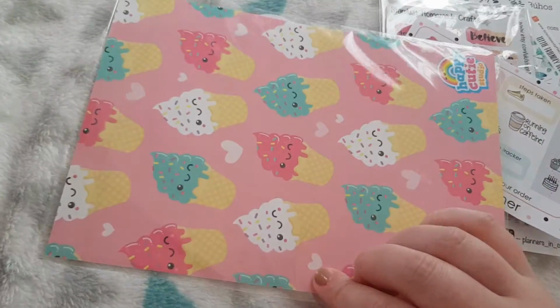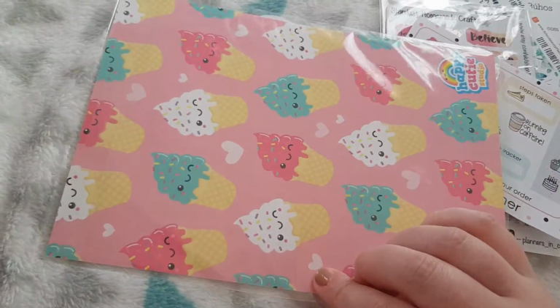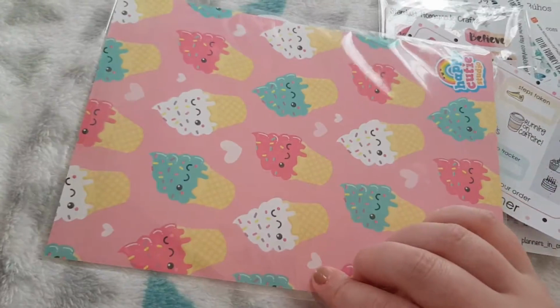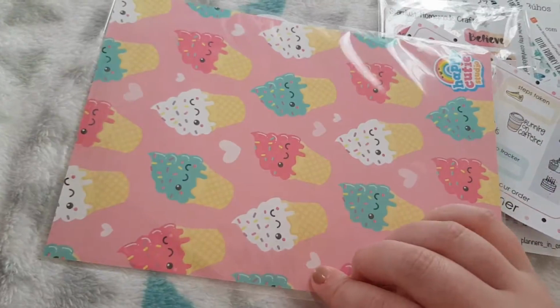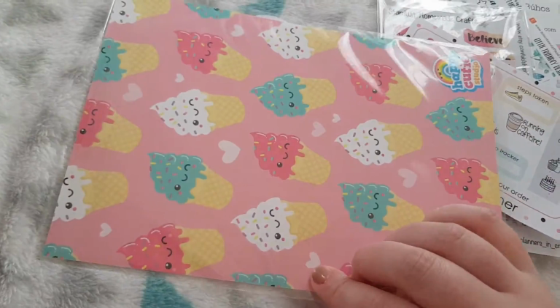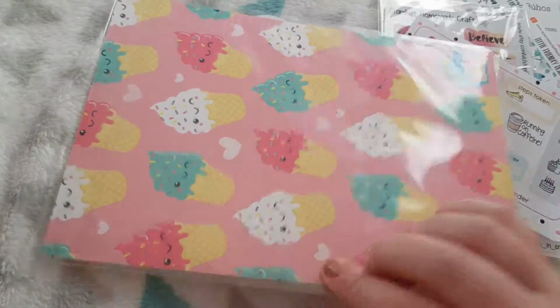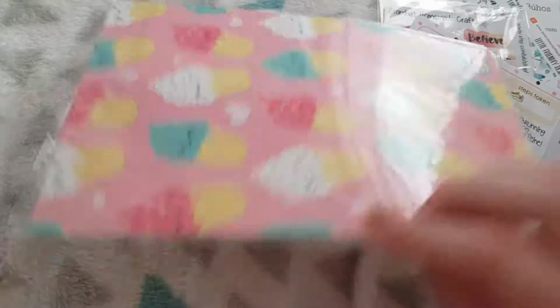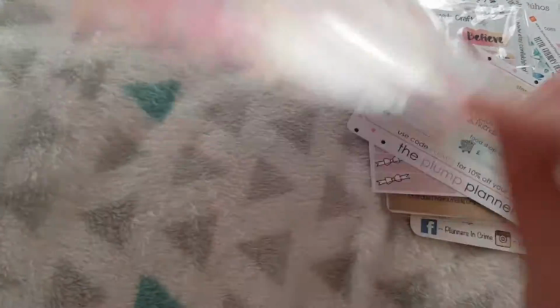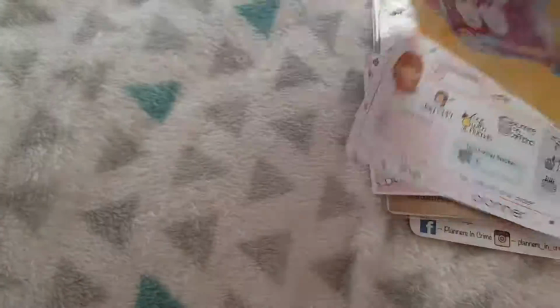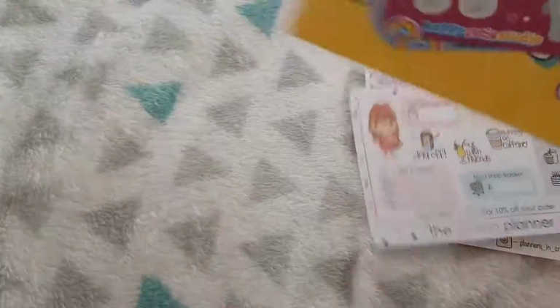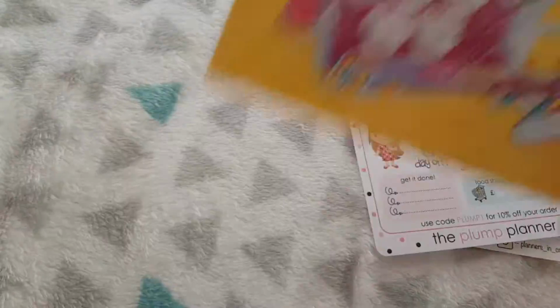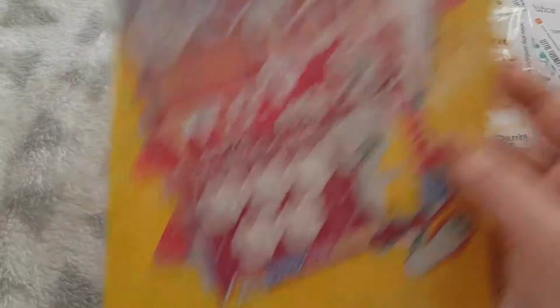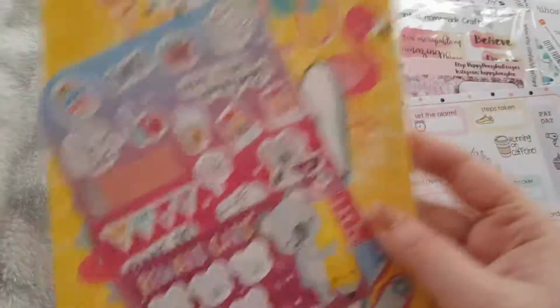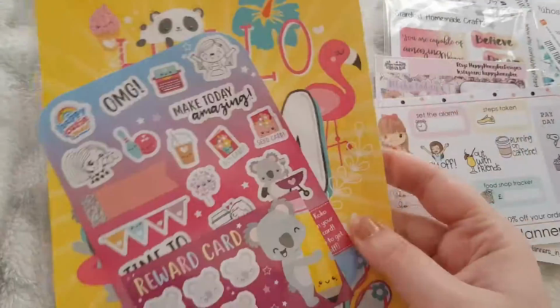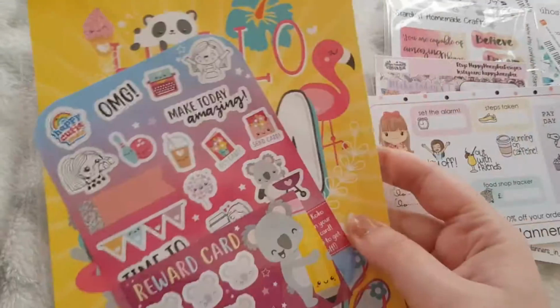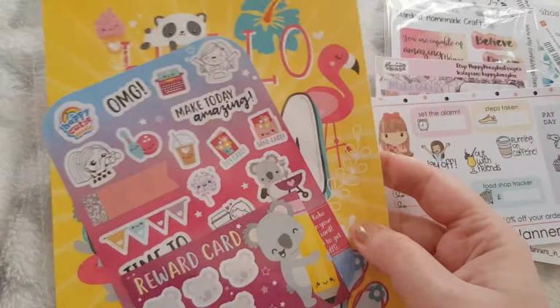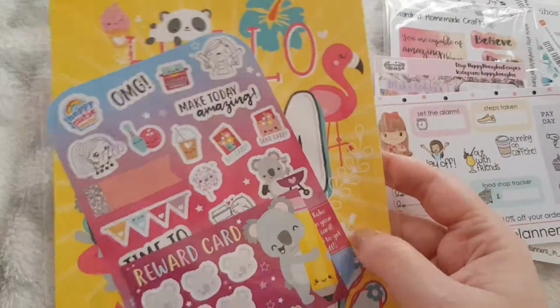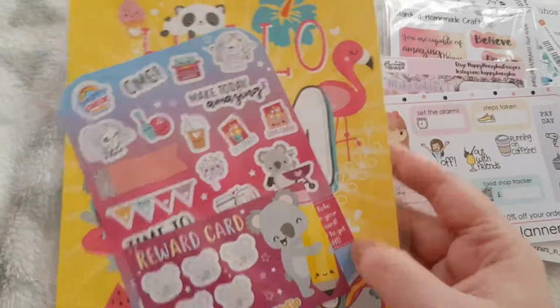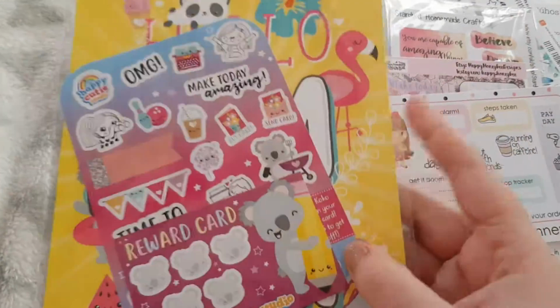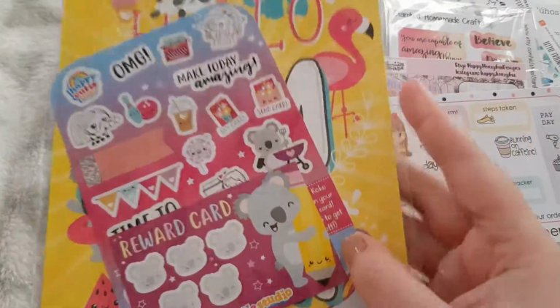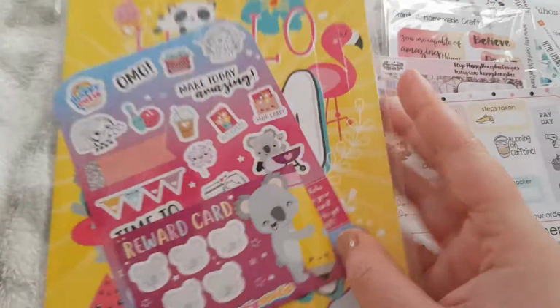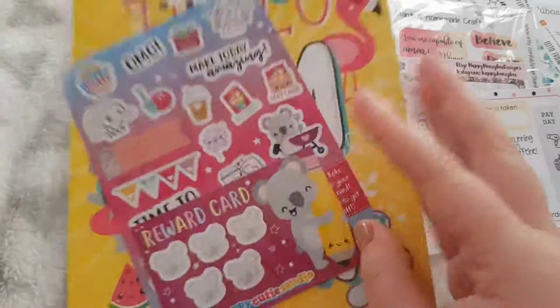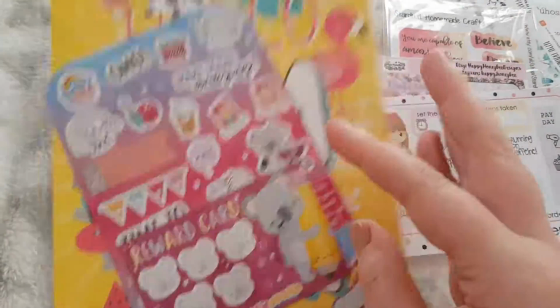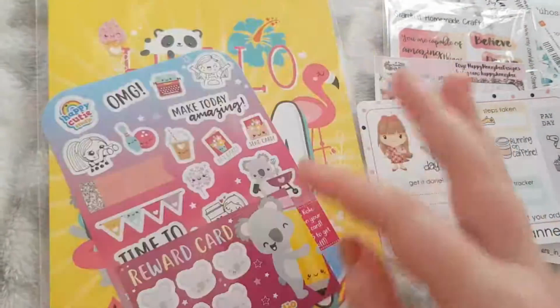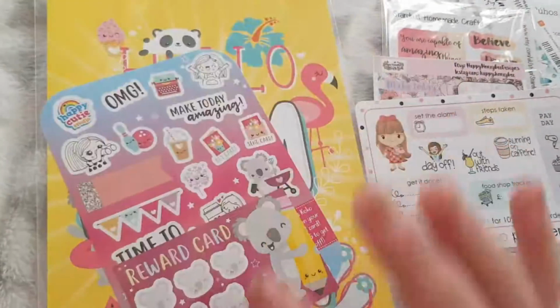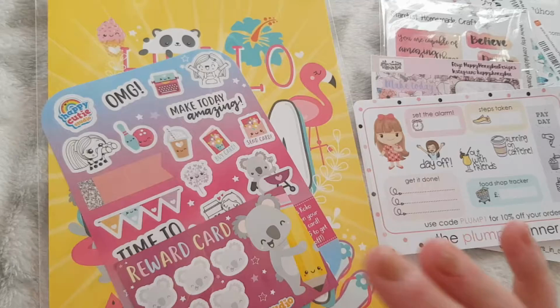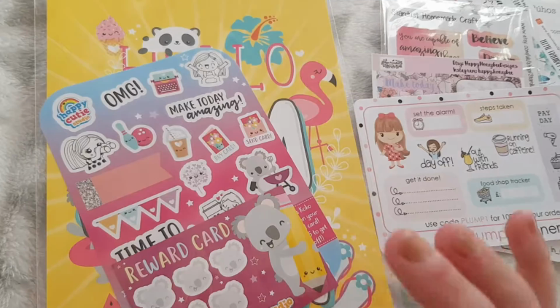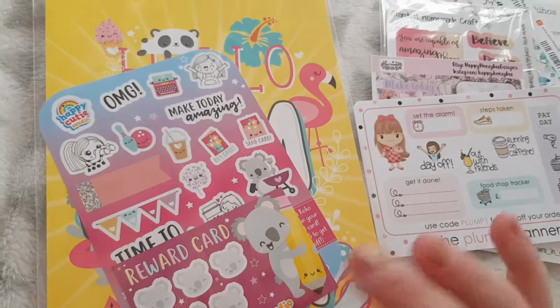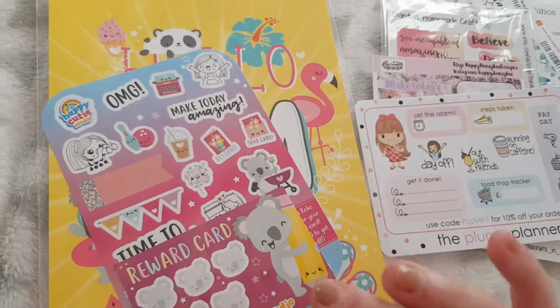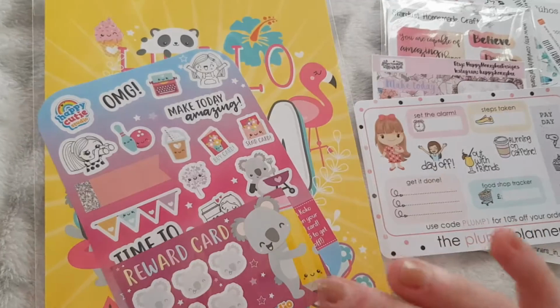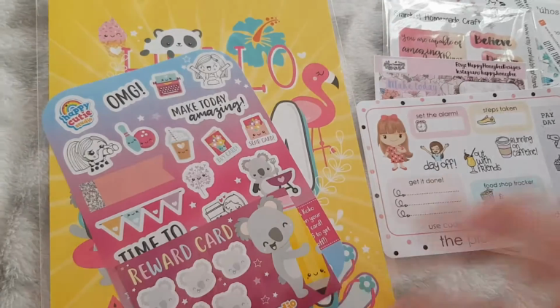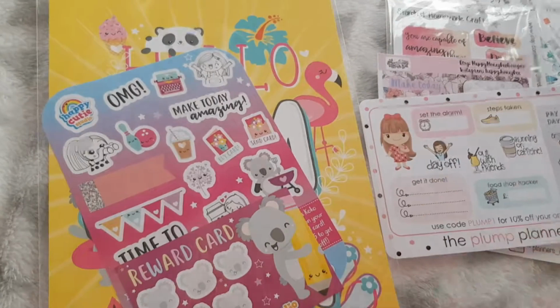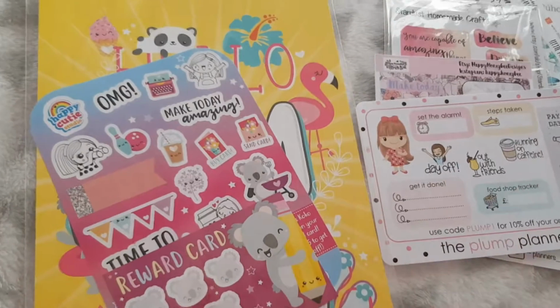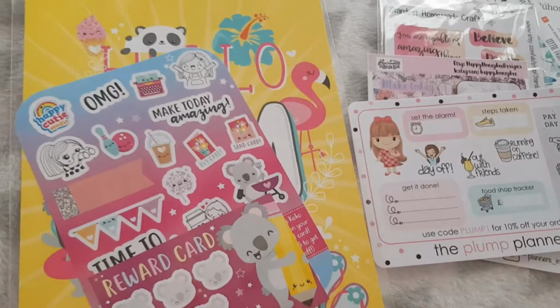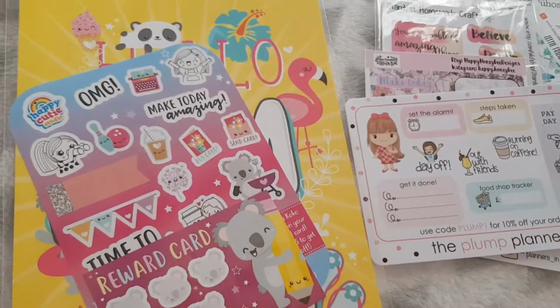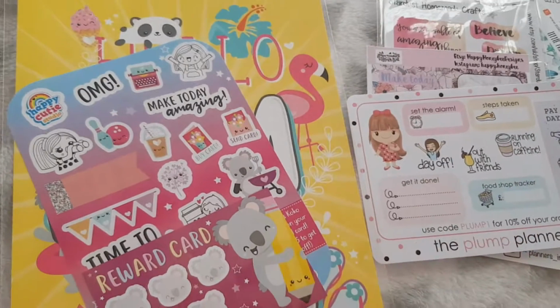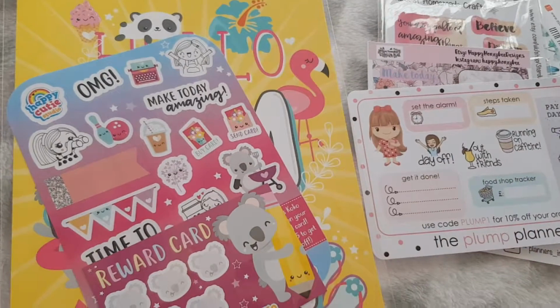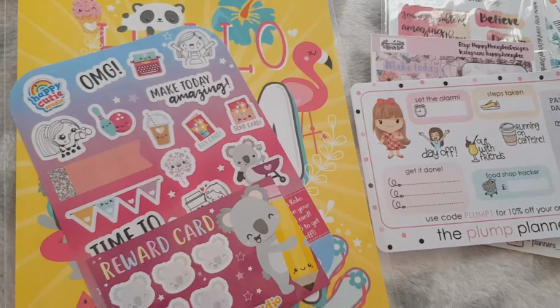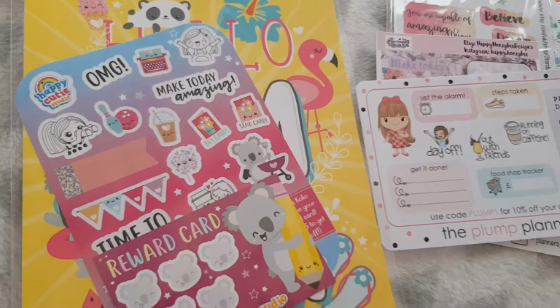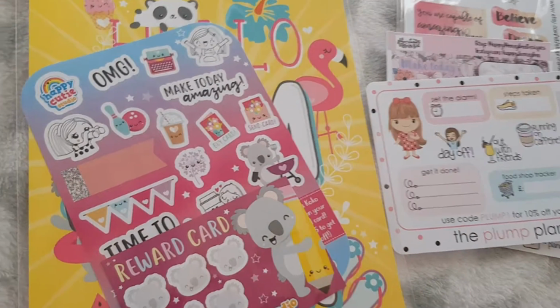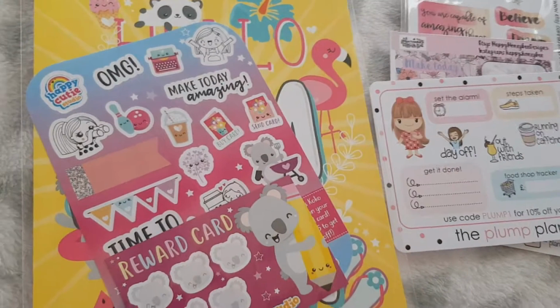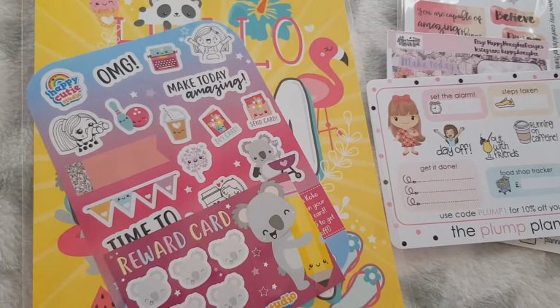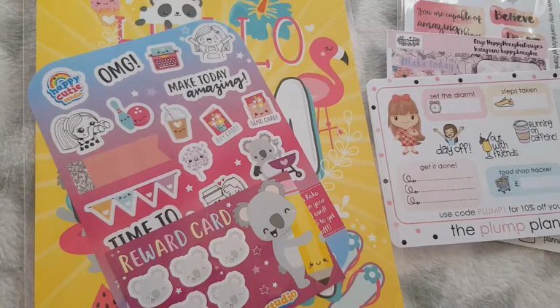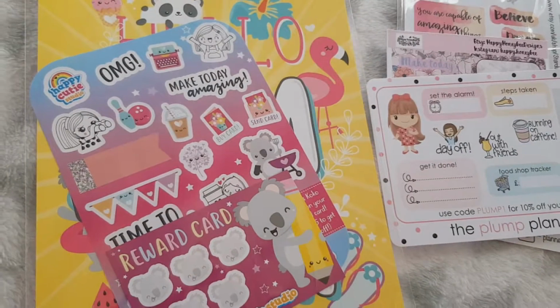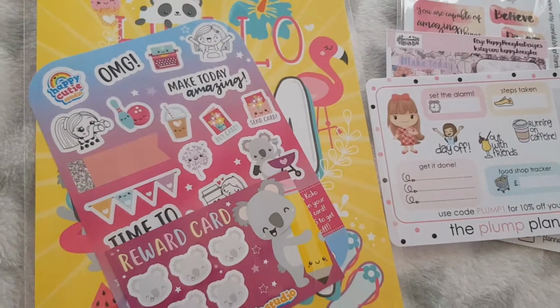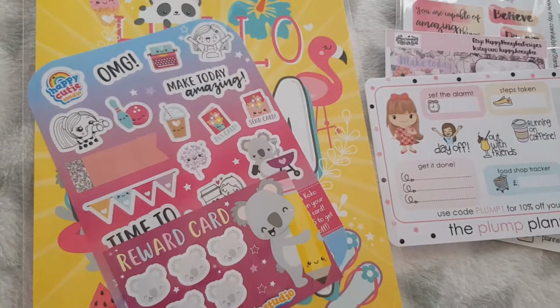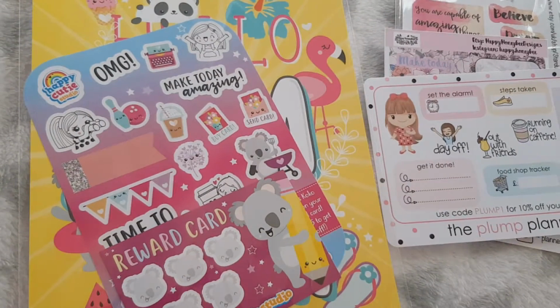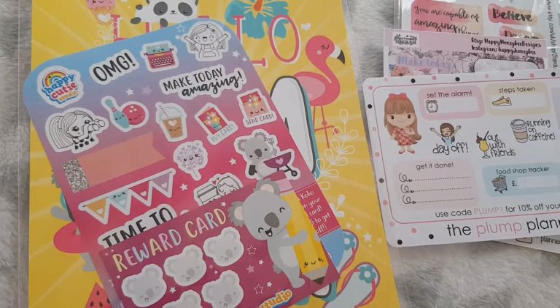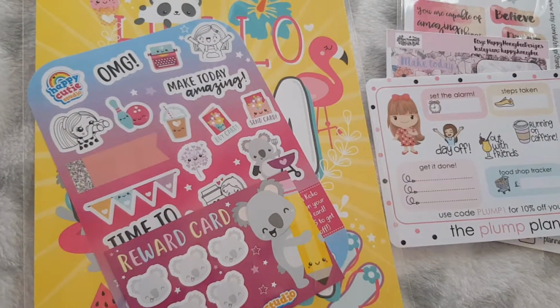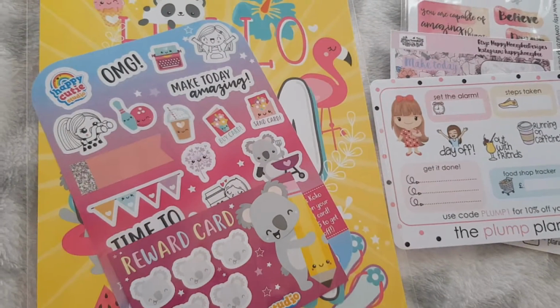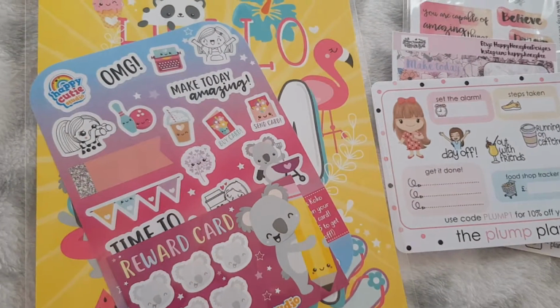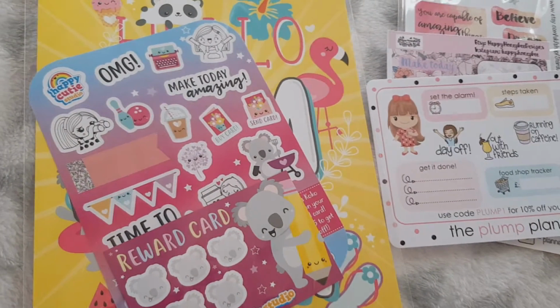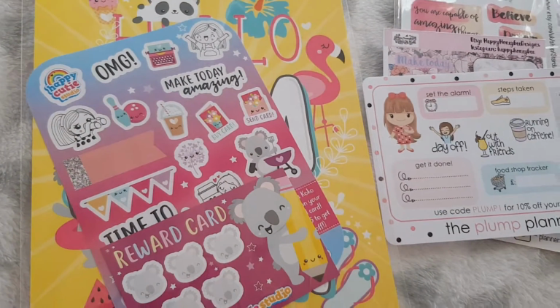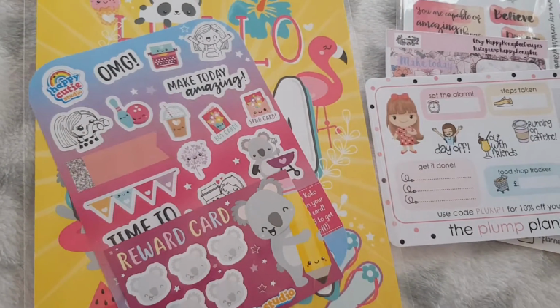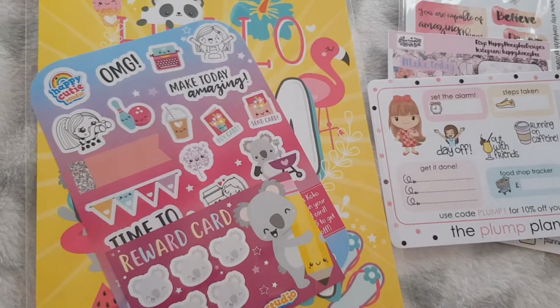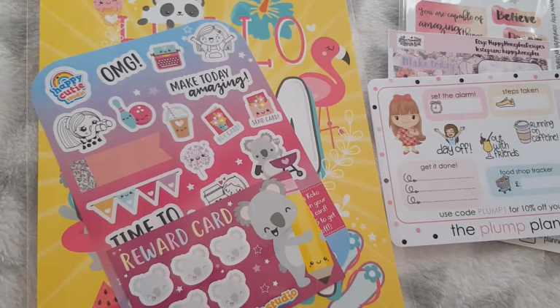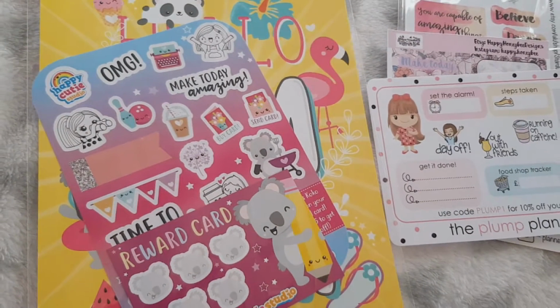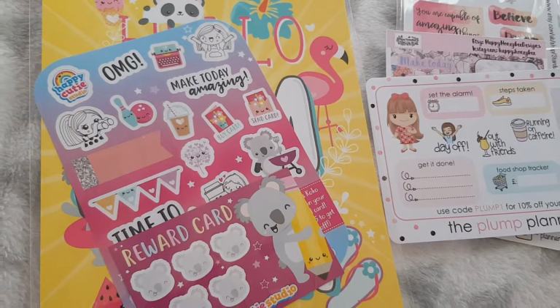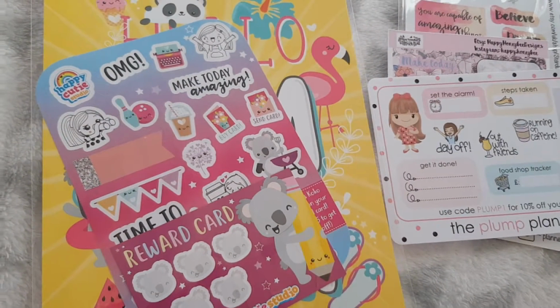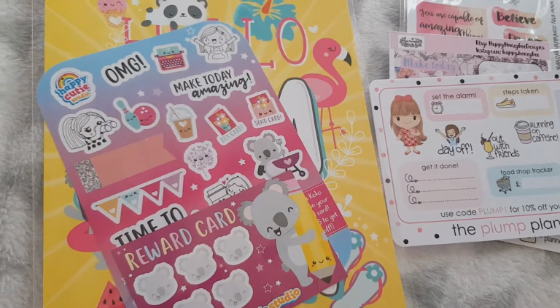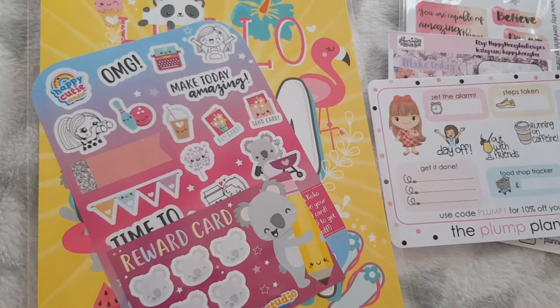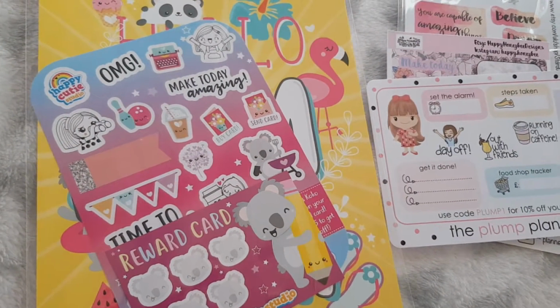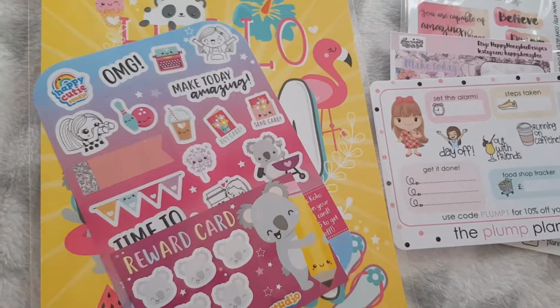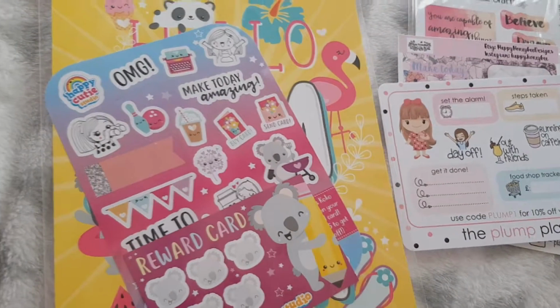And an A5 card from Happy Cutie Studio — and it is double sided, and it is amazing. So that was everything I got in my launch bag.